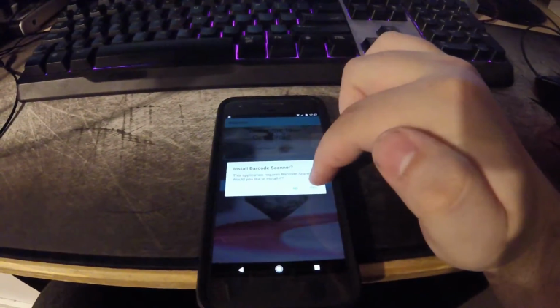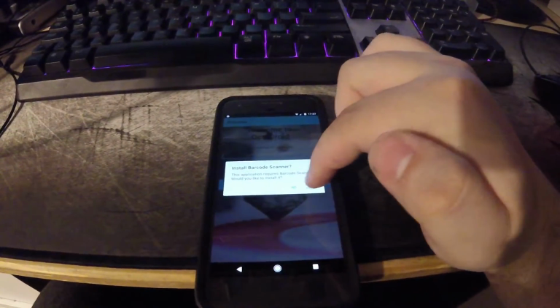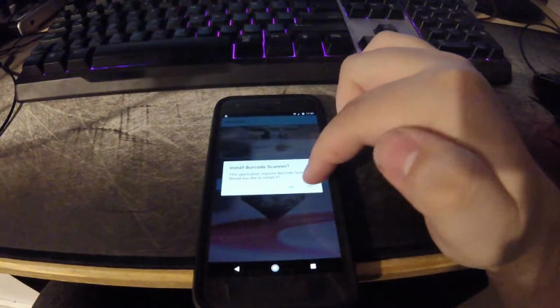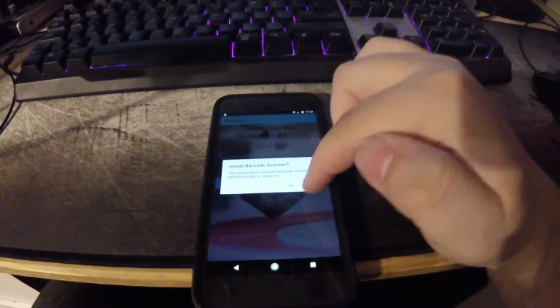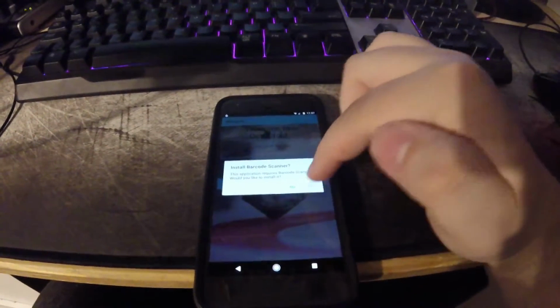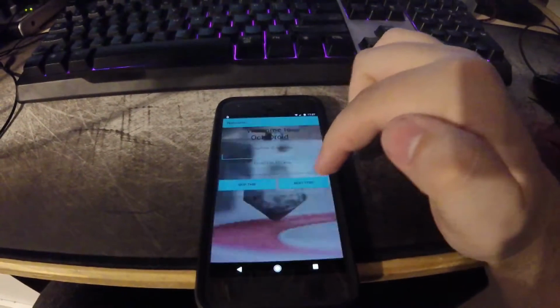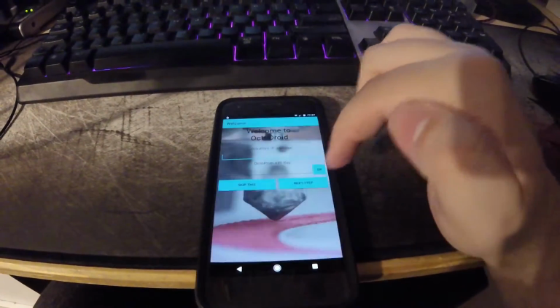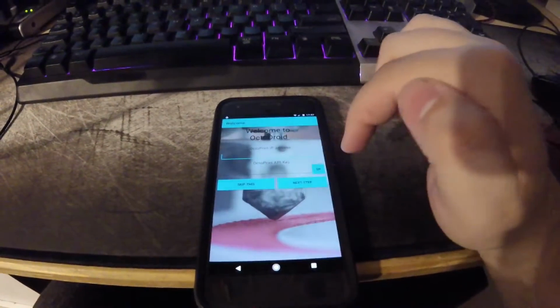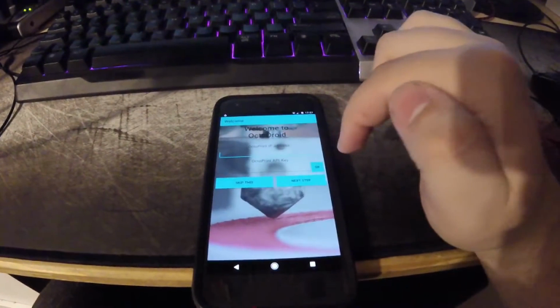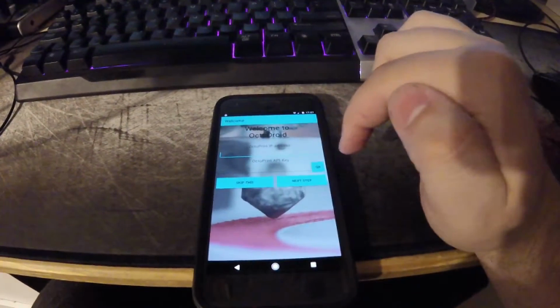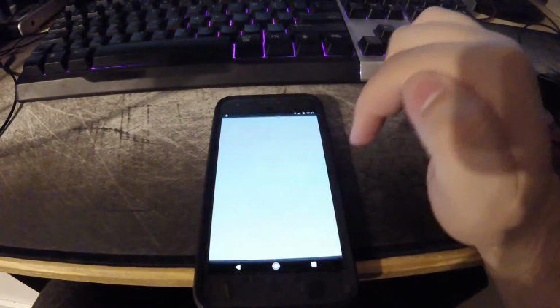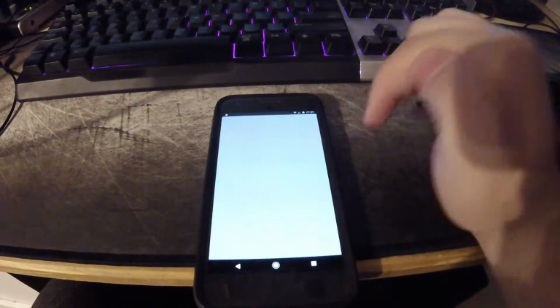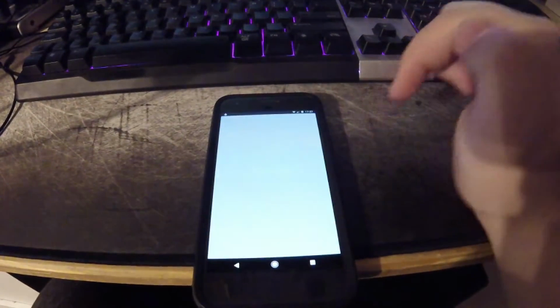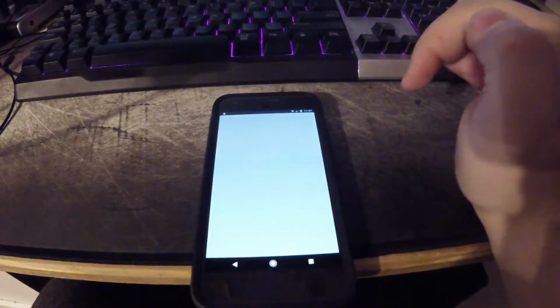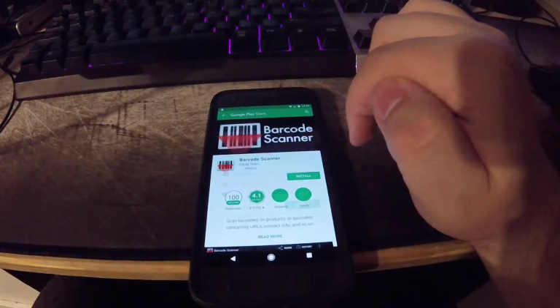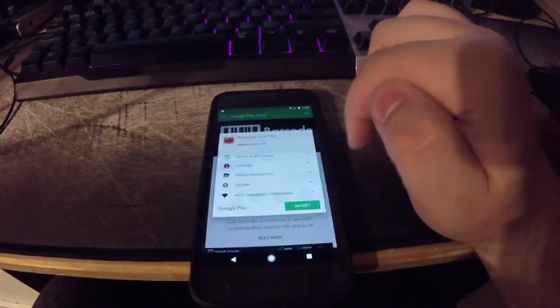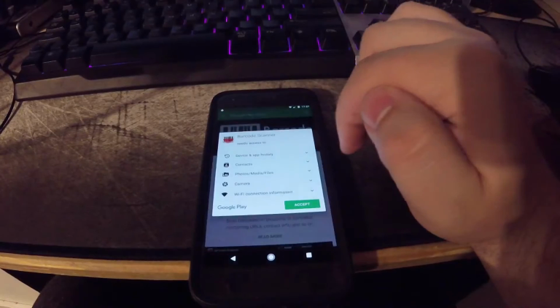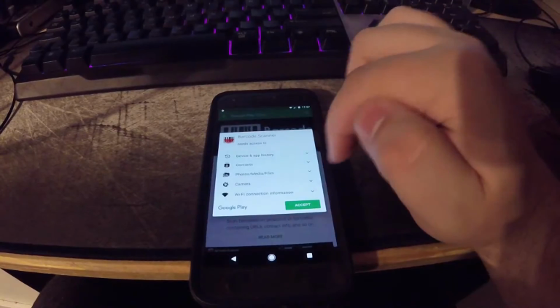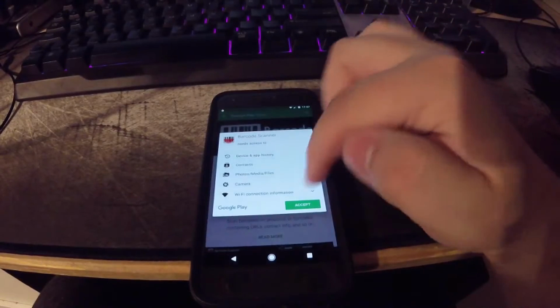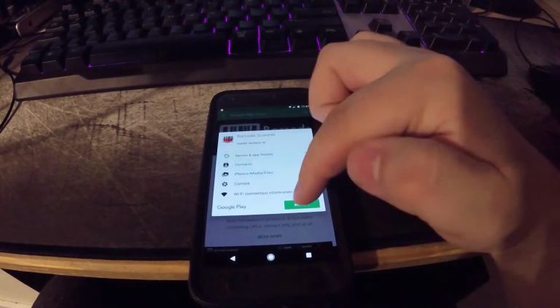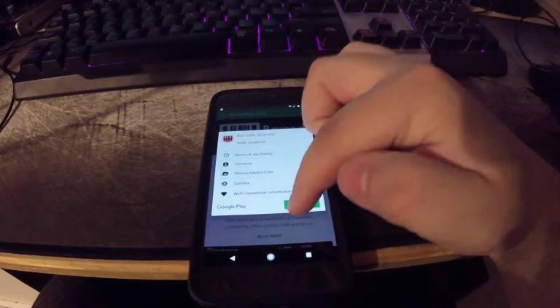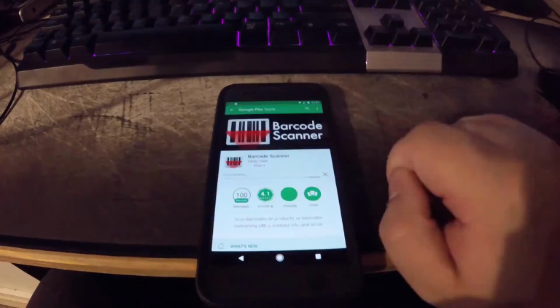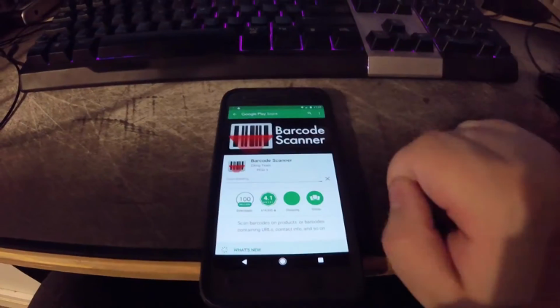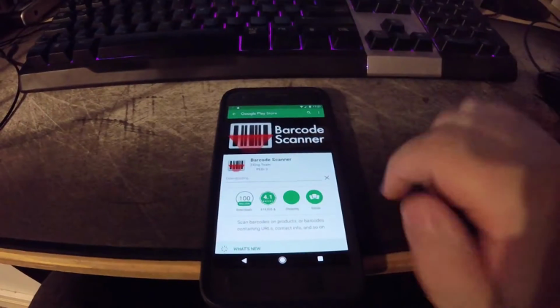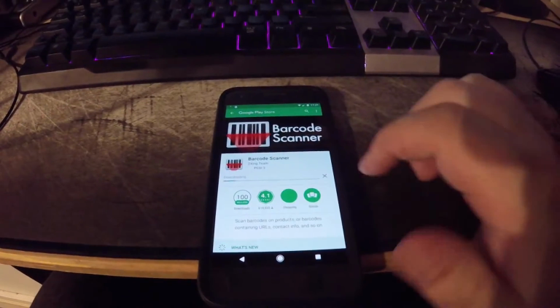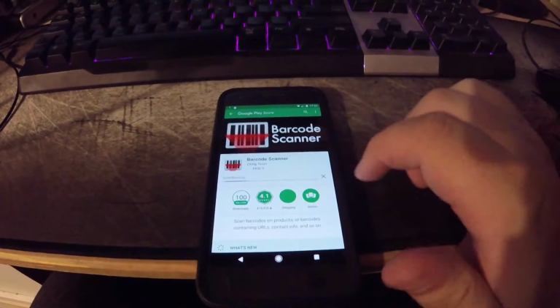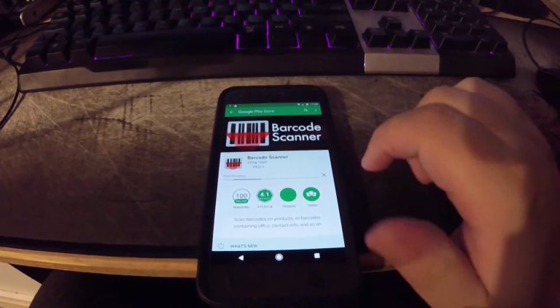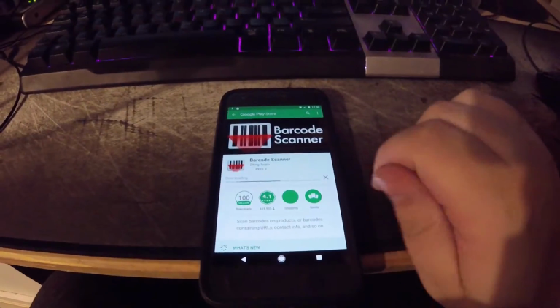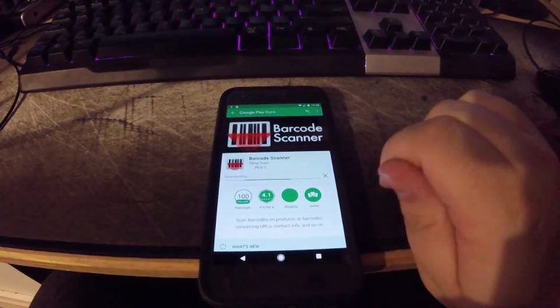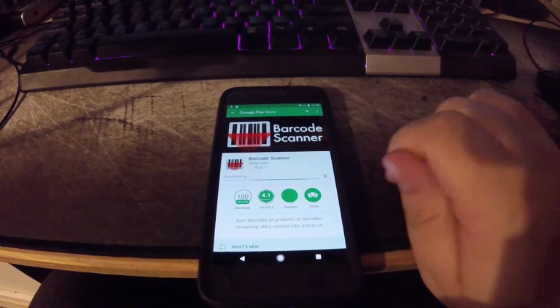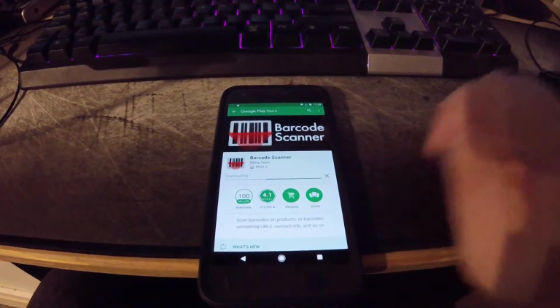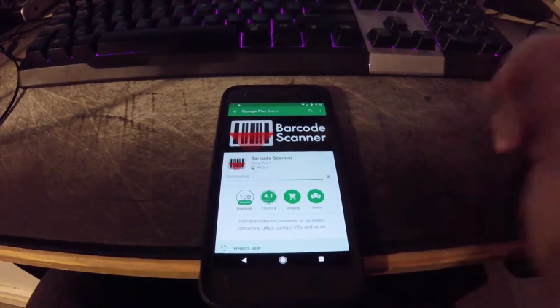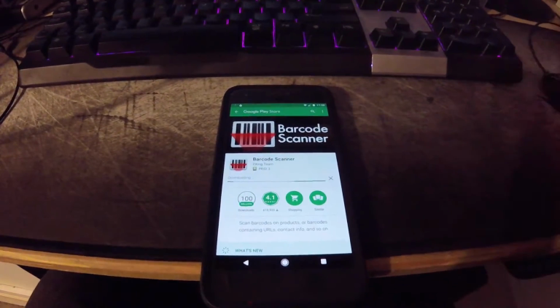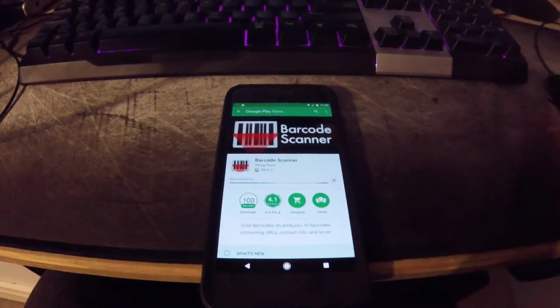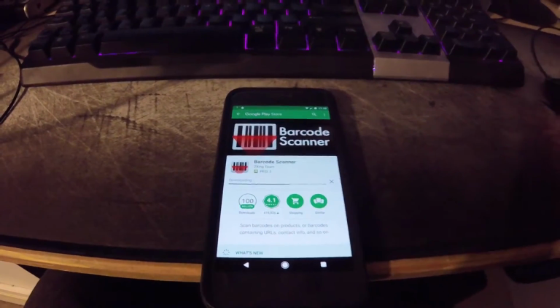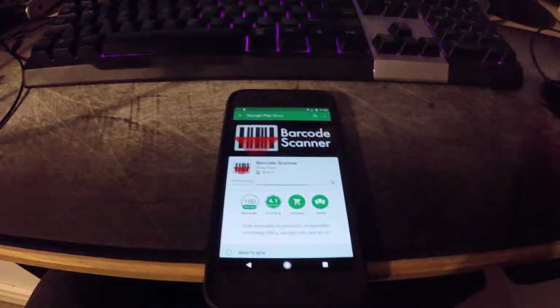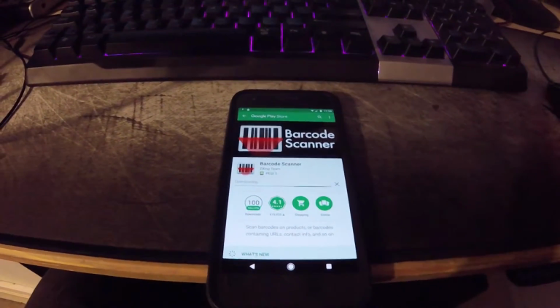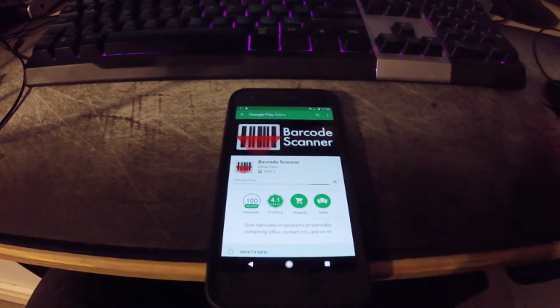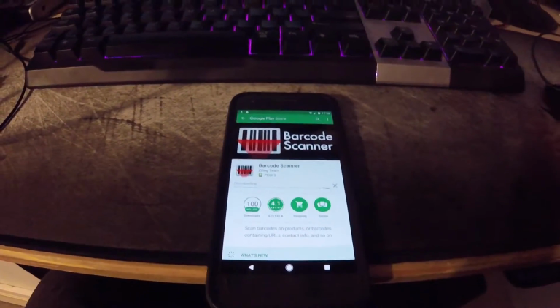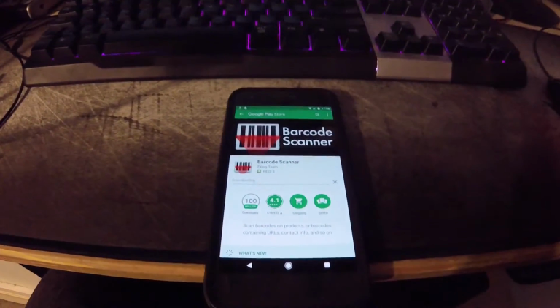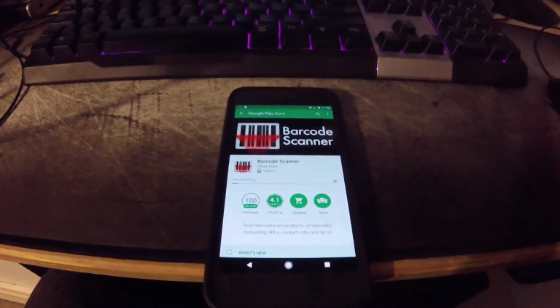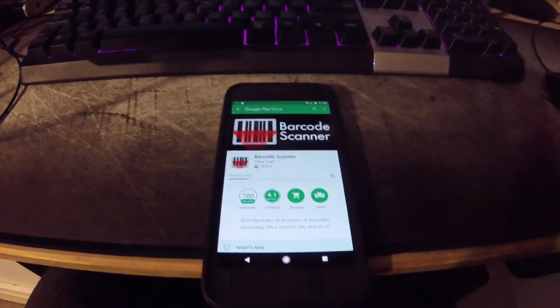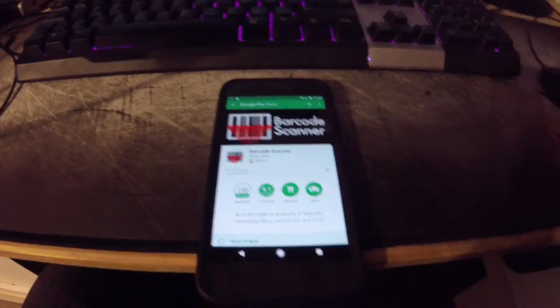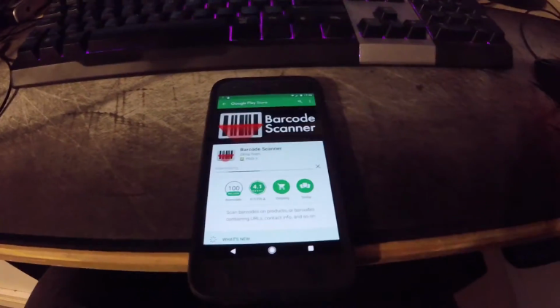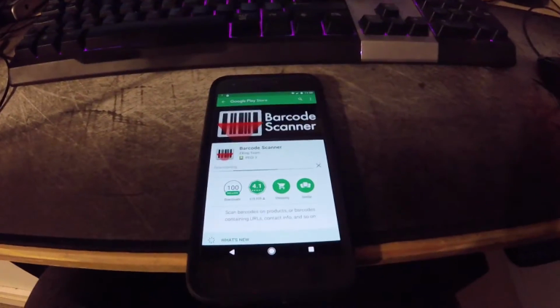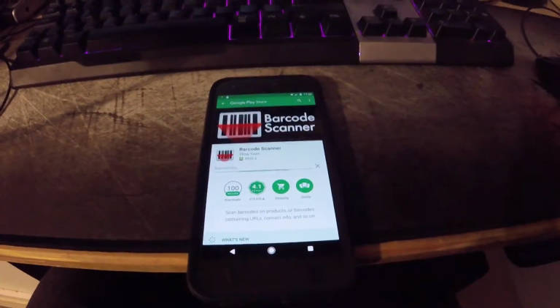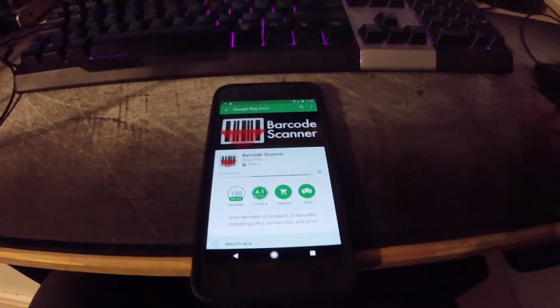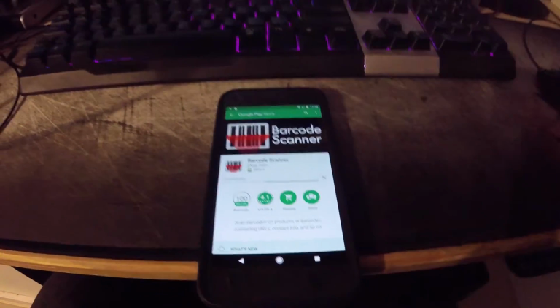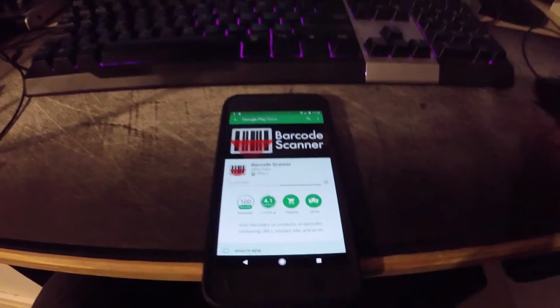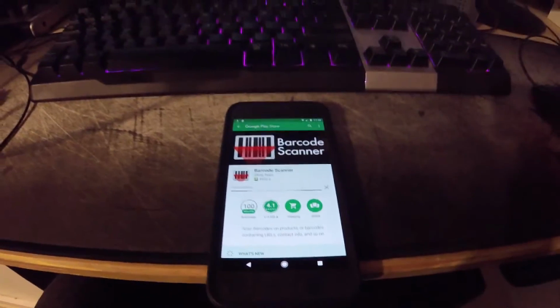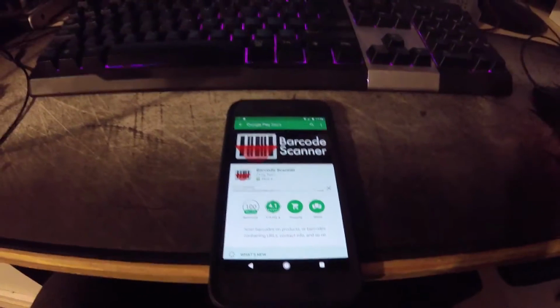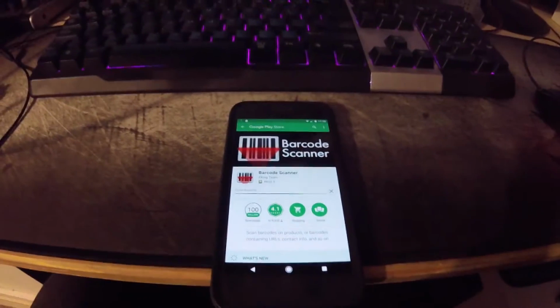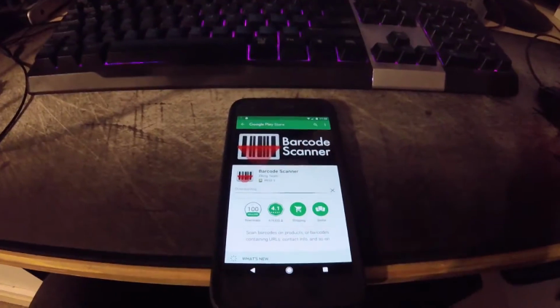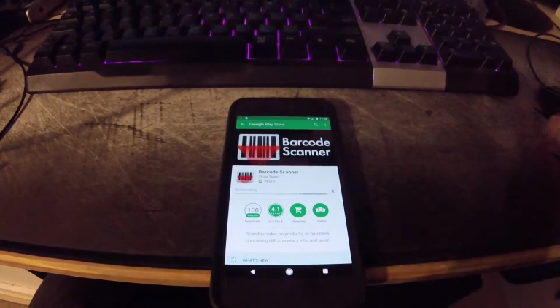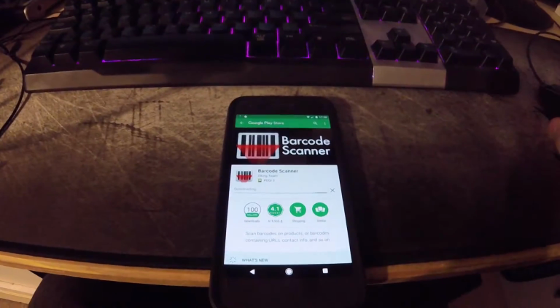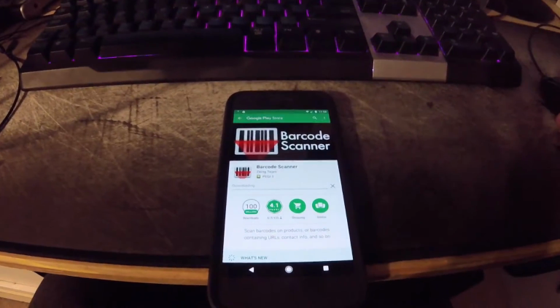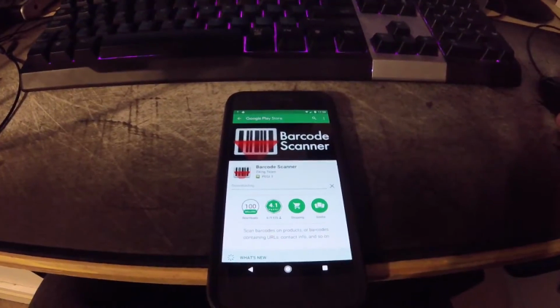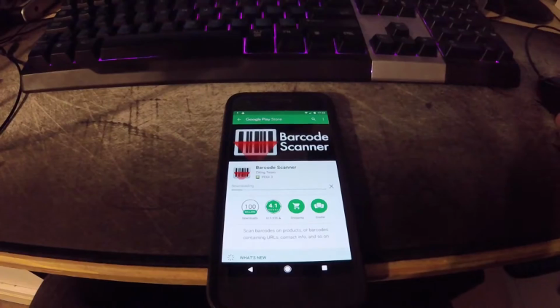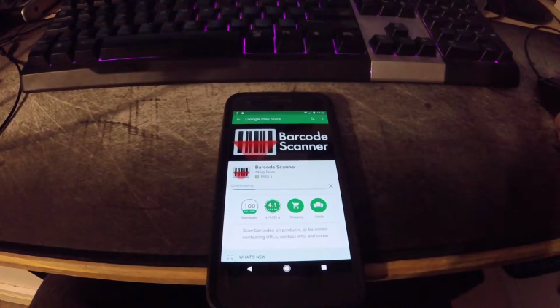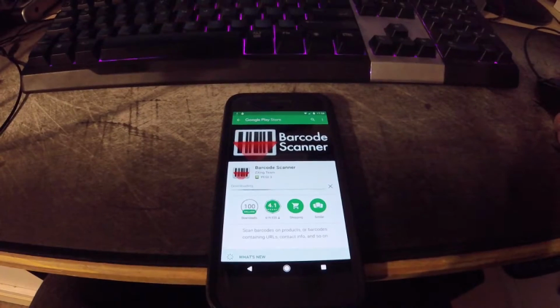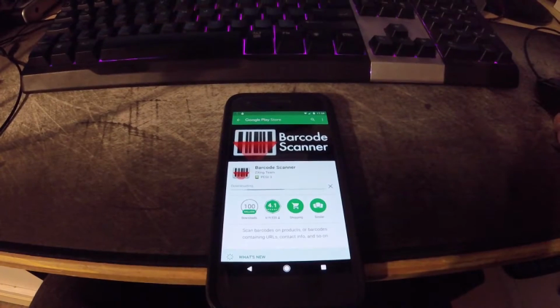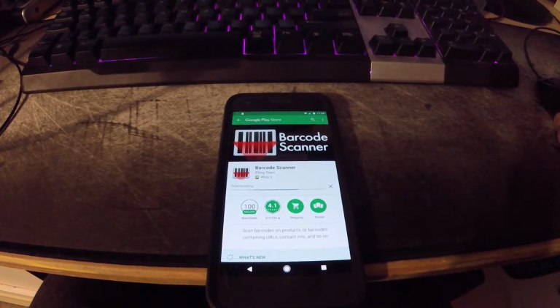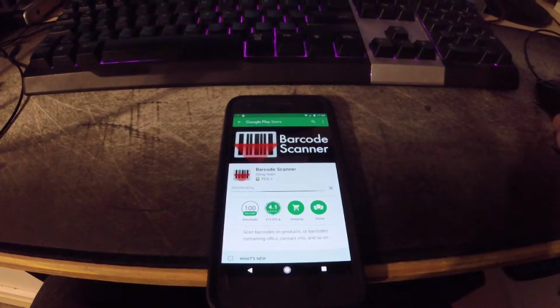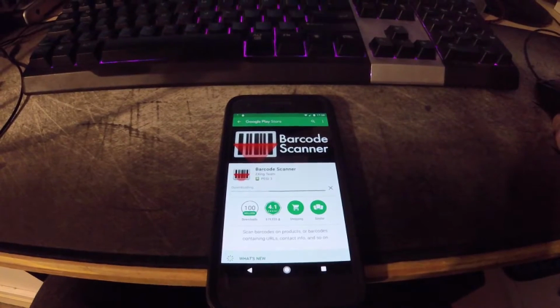You can install a barcode scanner, so we'll just do that real quick. This barcode scanner is going to make it a lot easier for you to actually do anything with it.